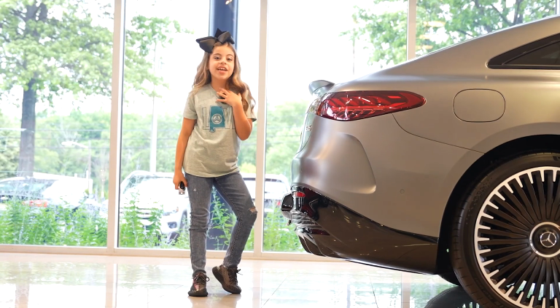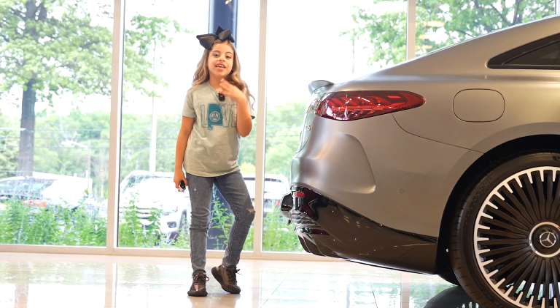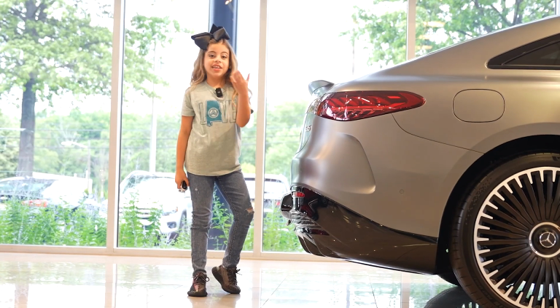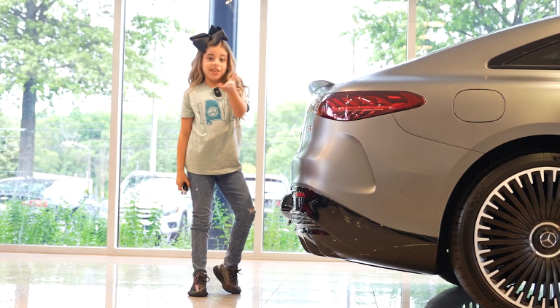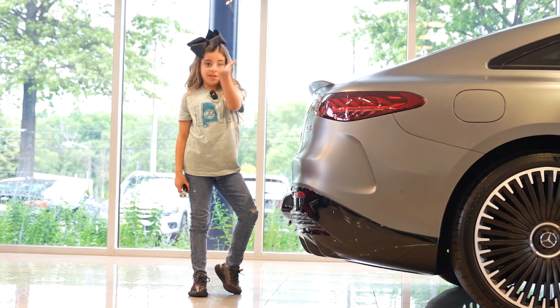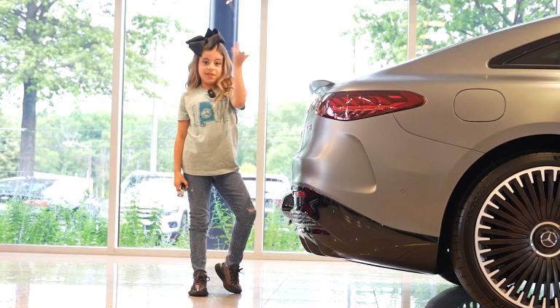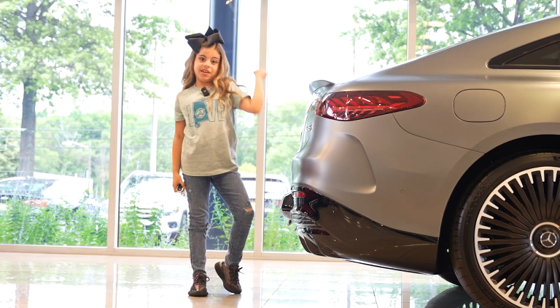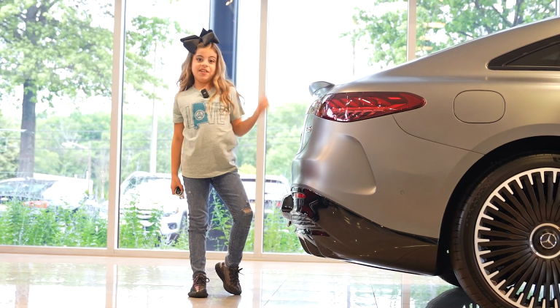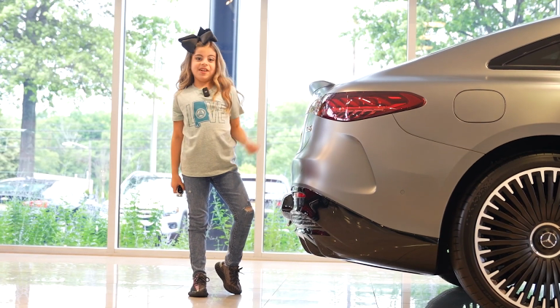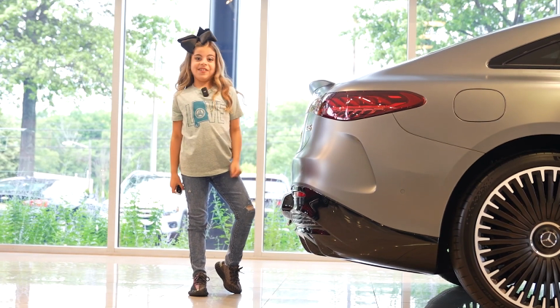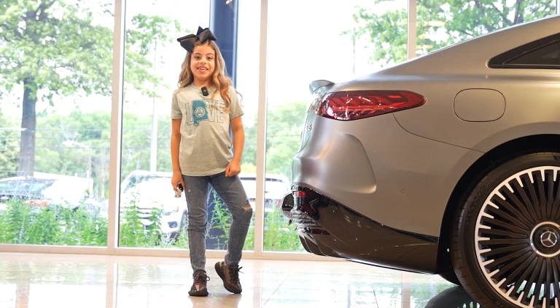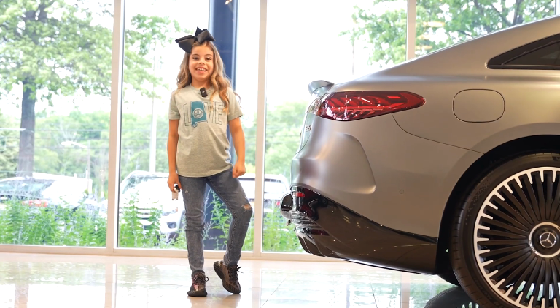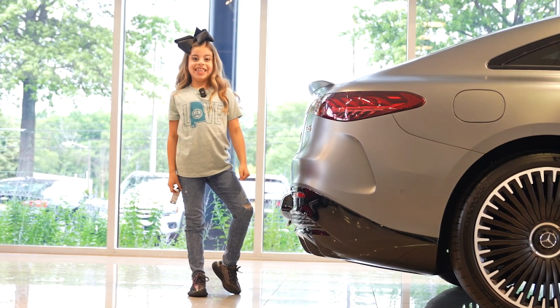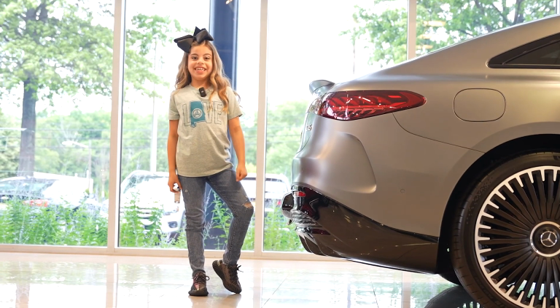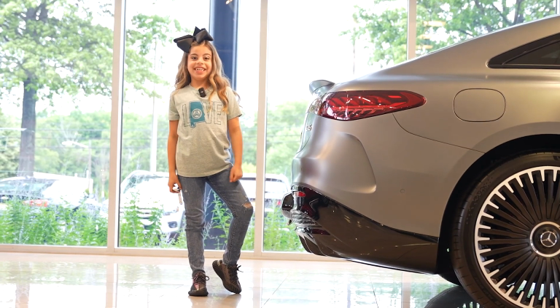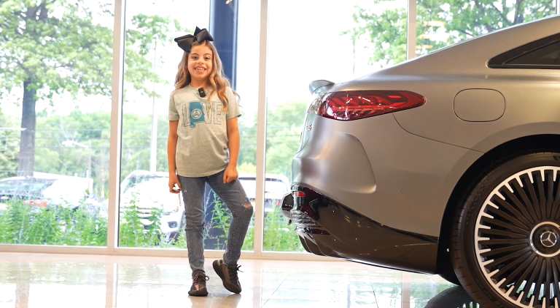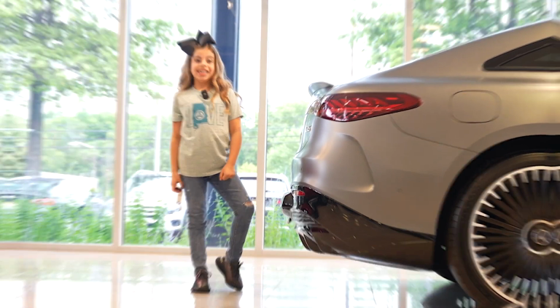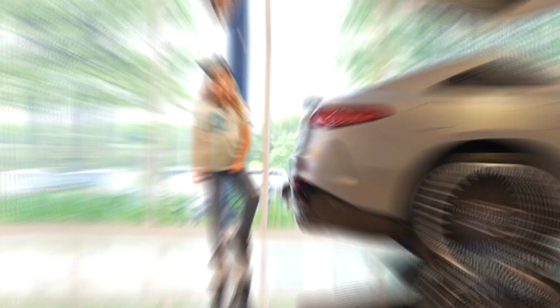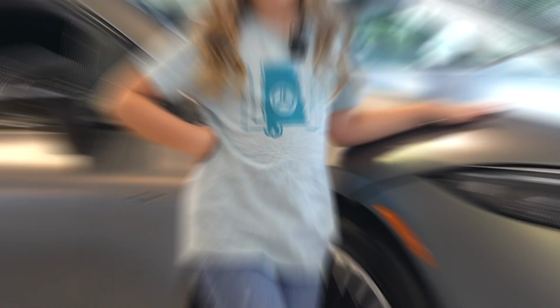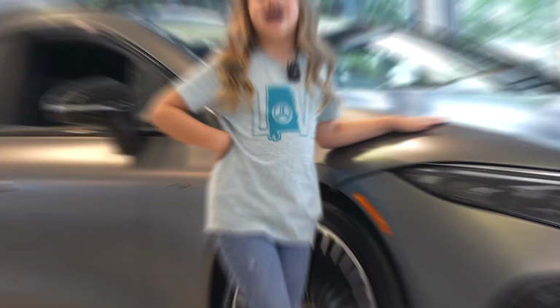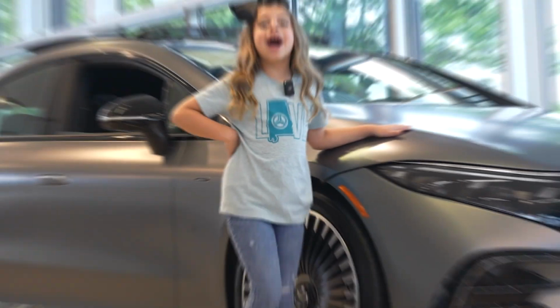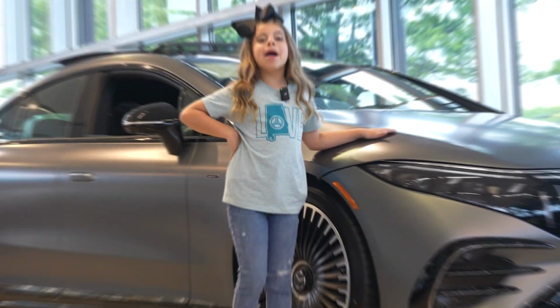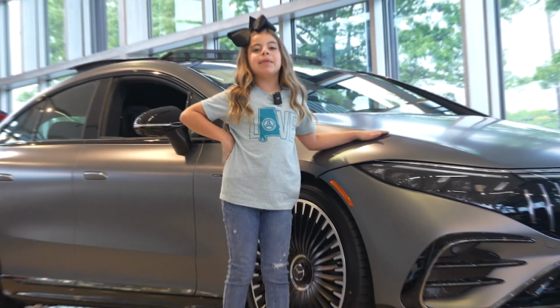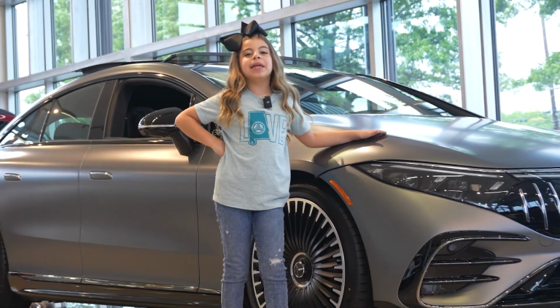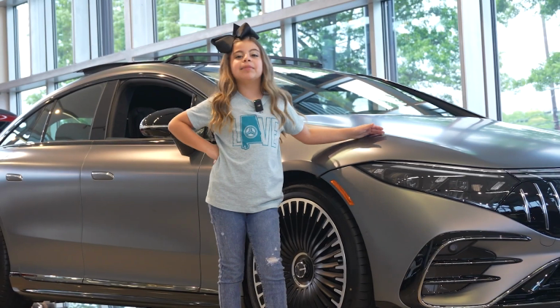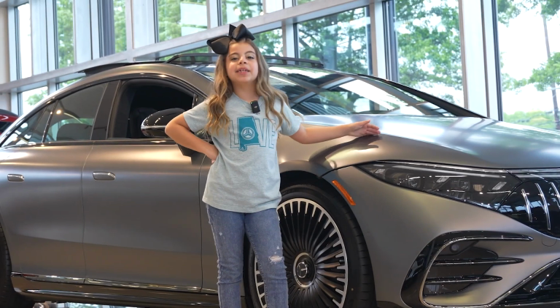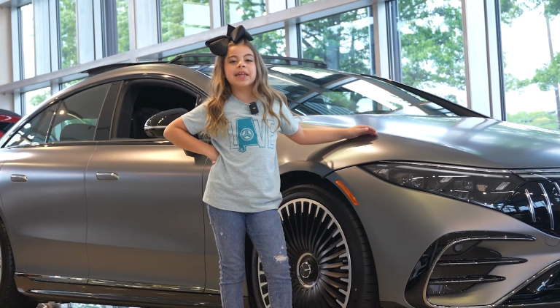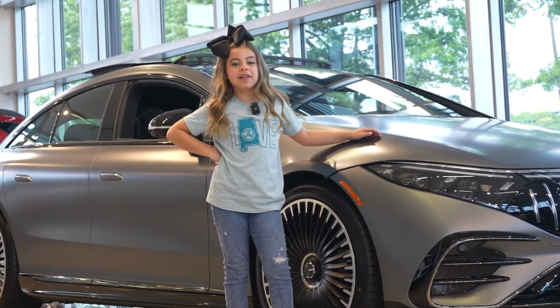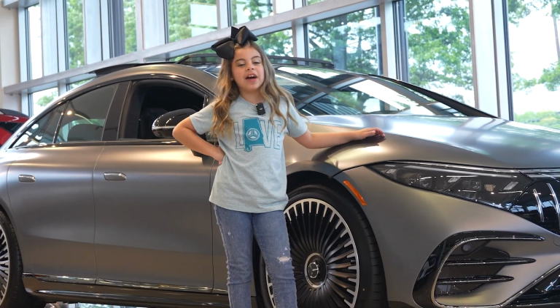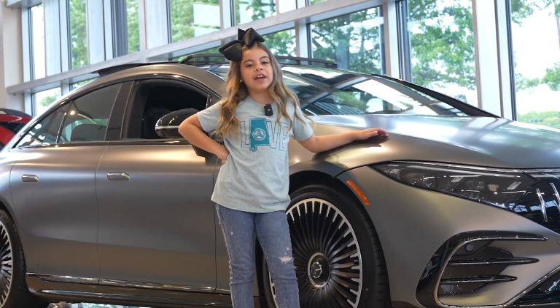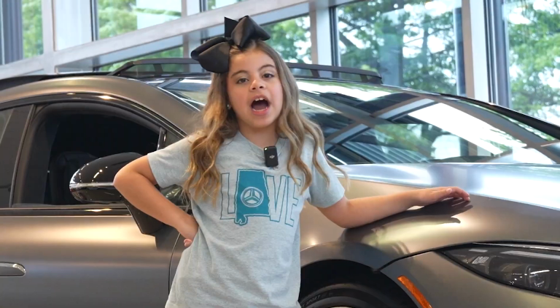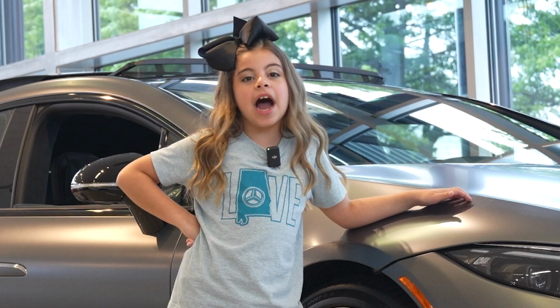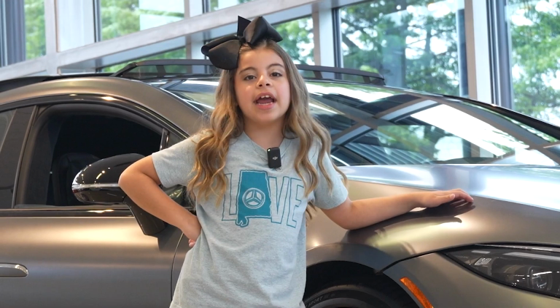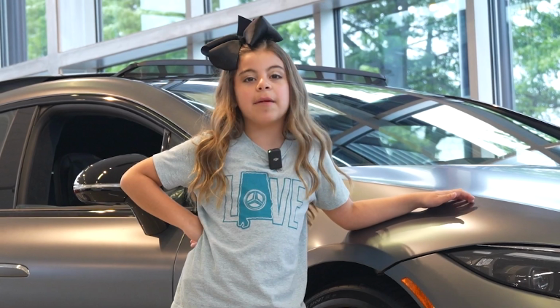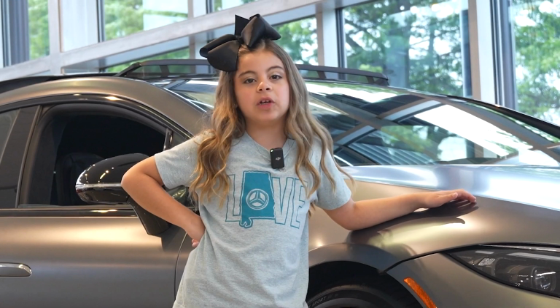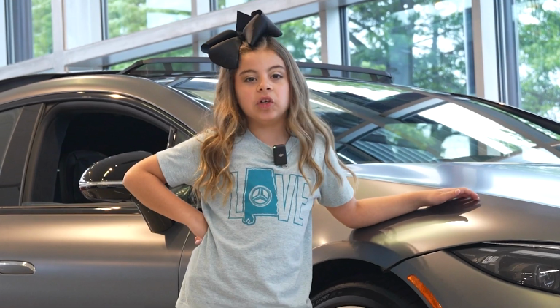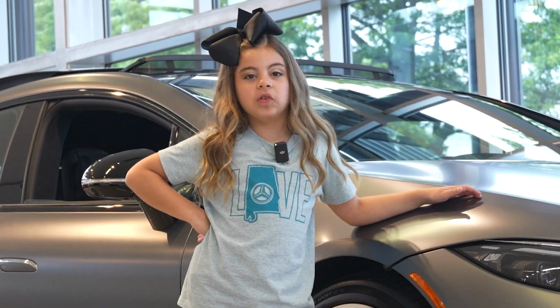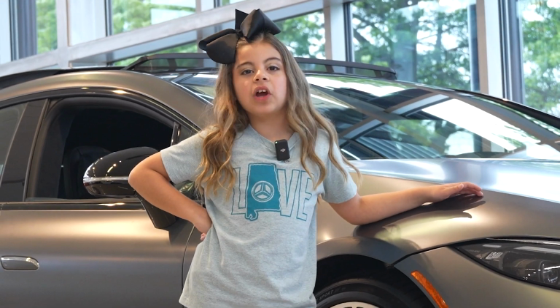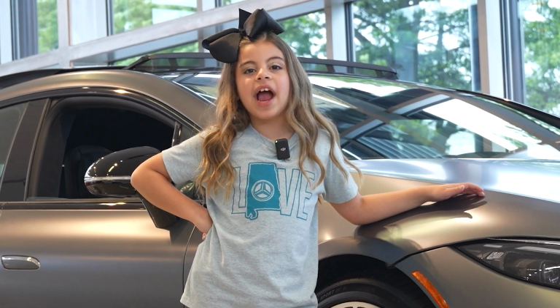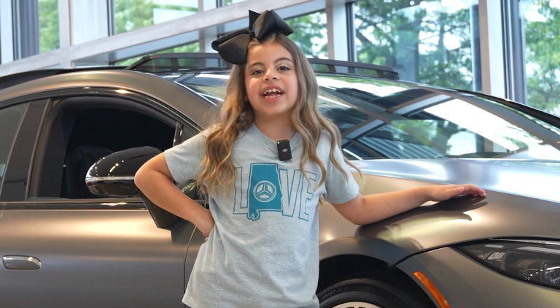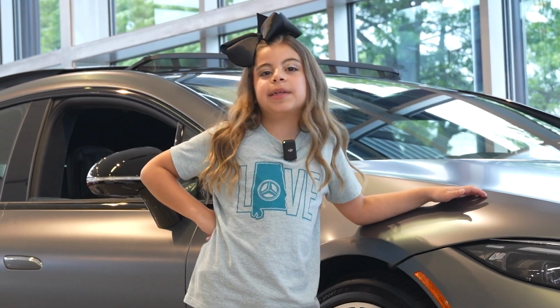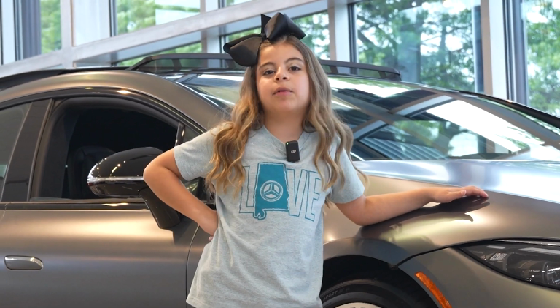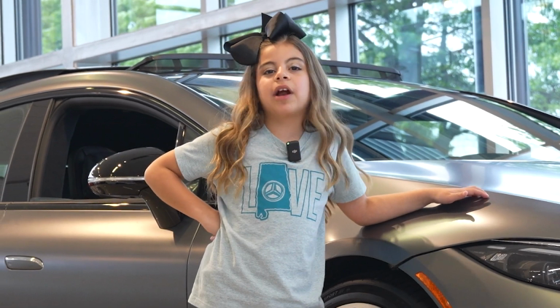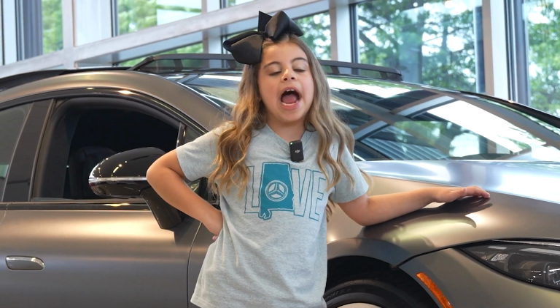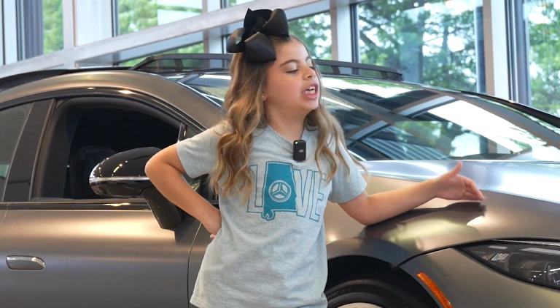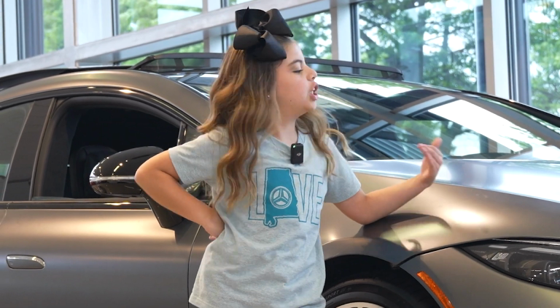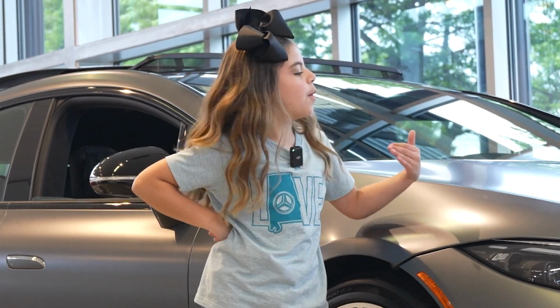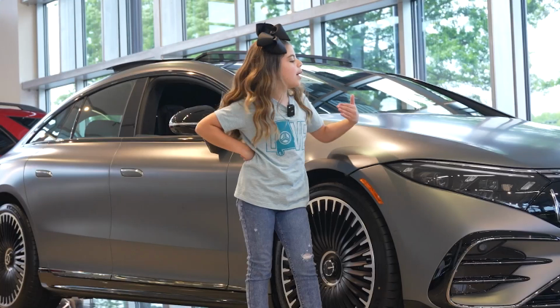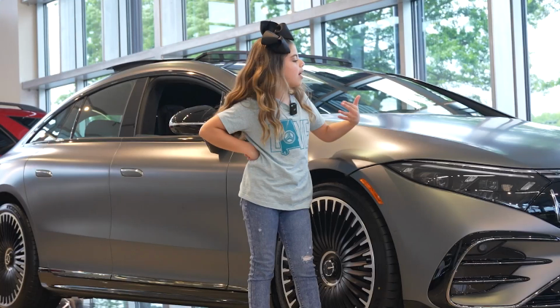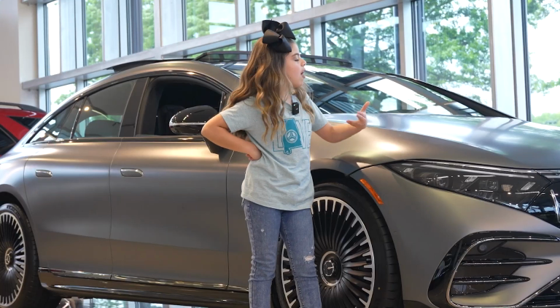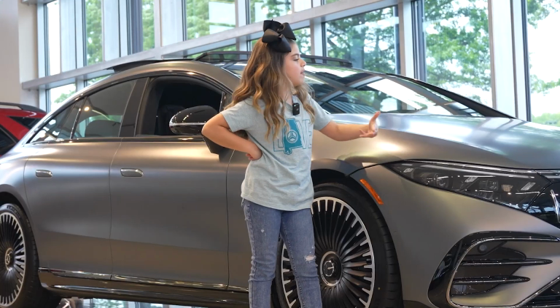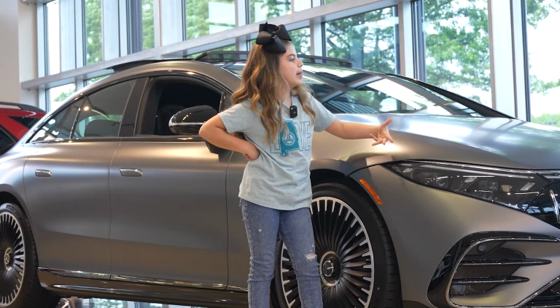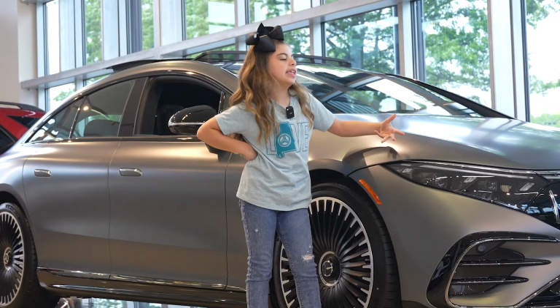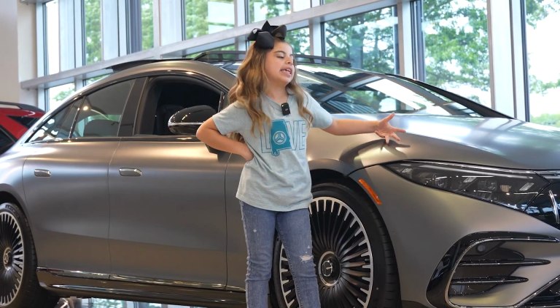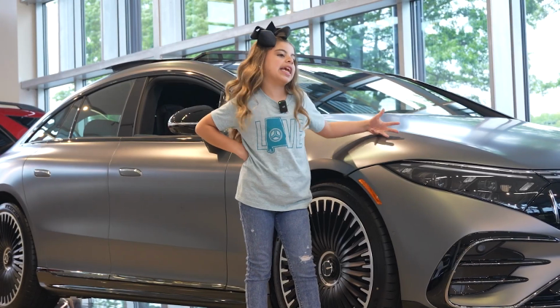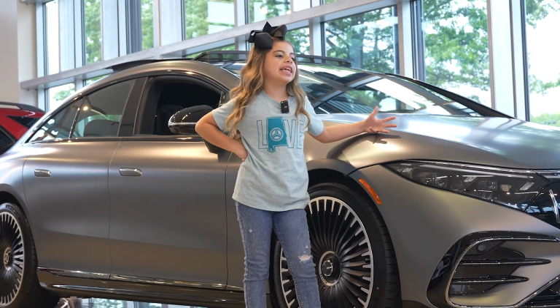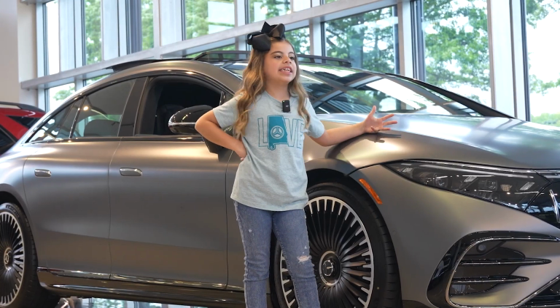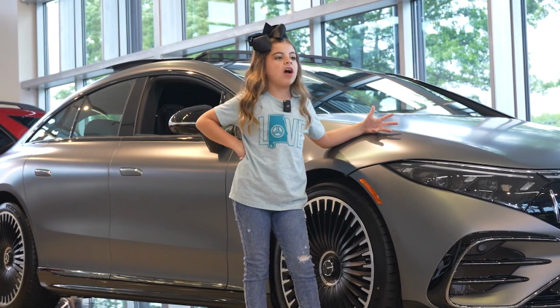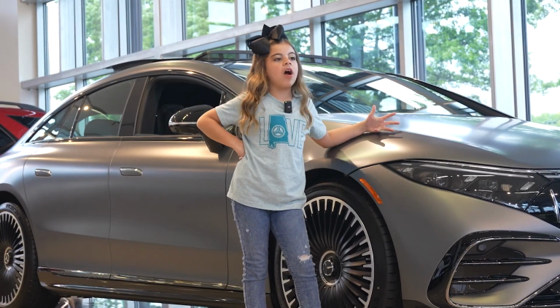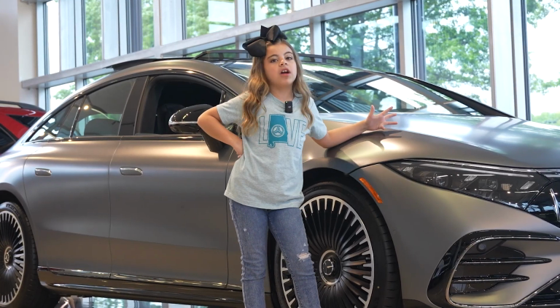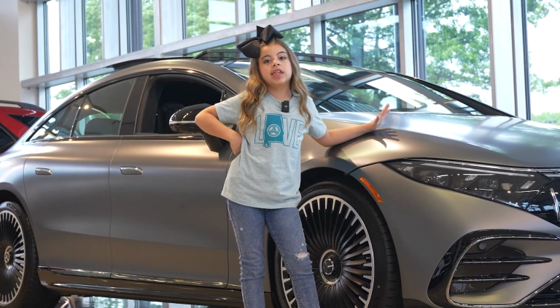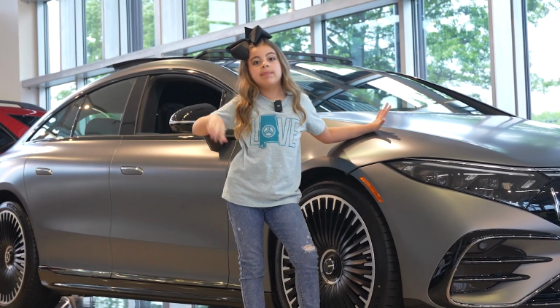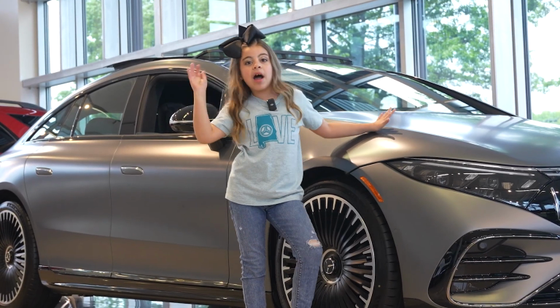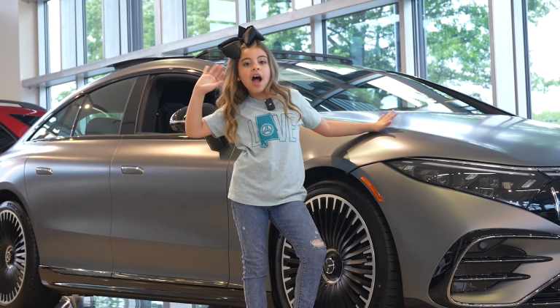Also, if I can do it, you can do it! Hi, my name is Olivia and I am a junior expert at showing off Mercedes cars. Bye!